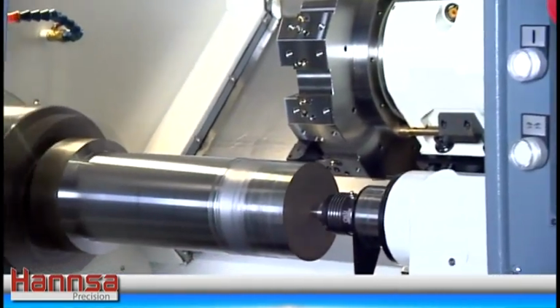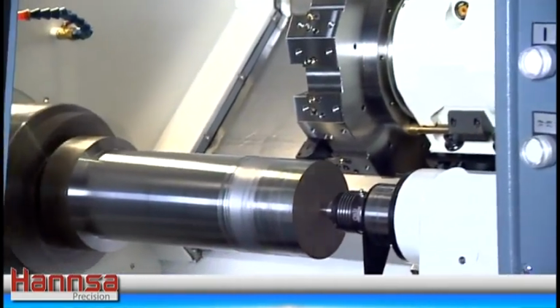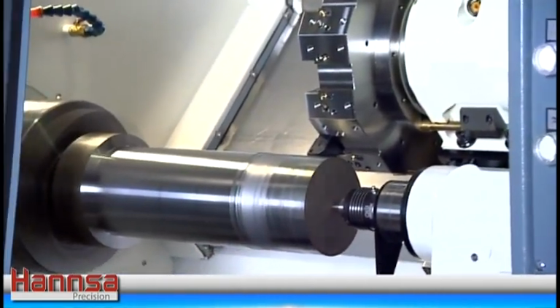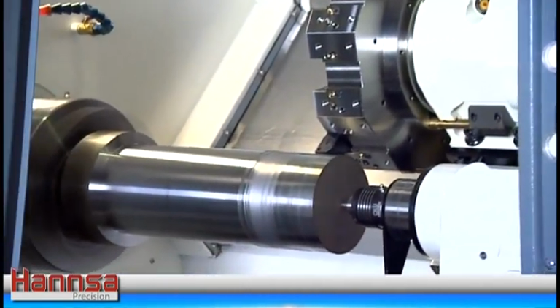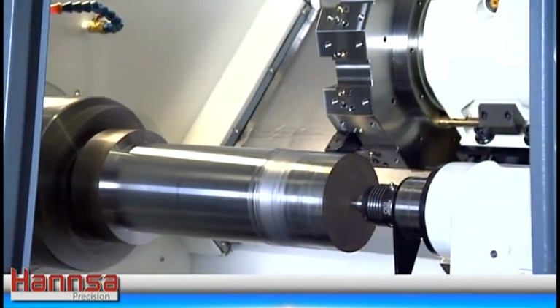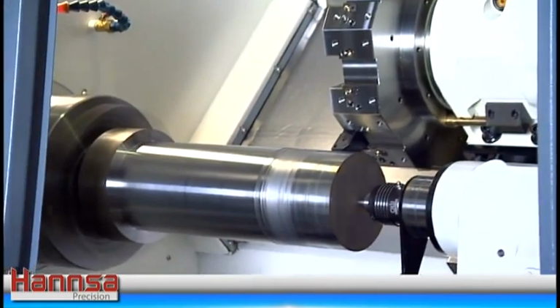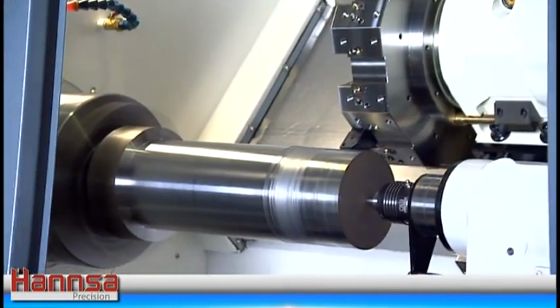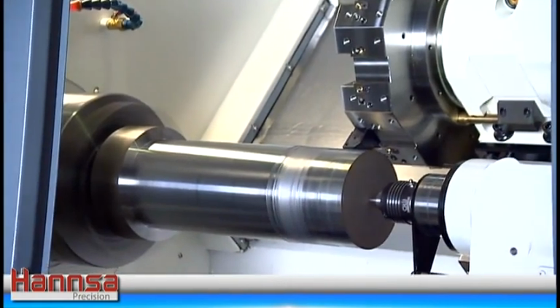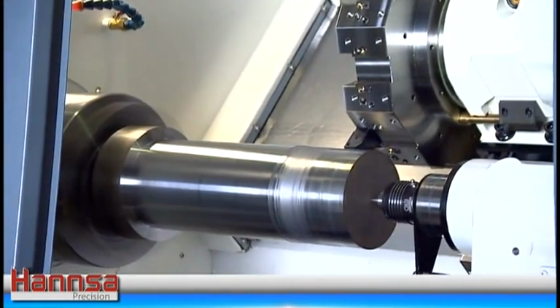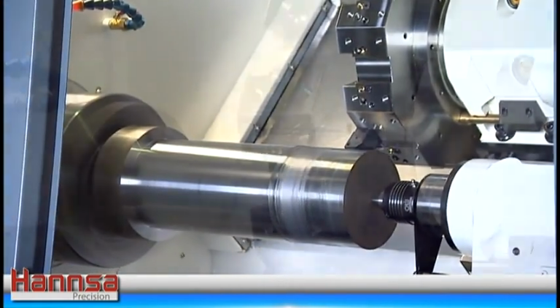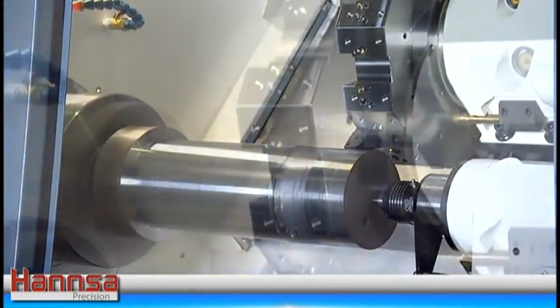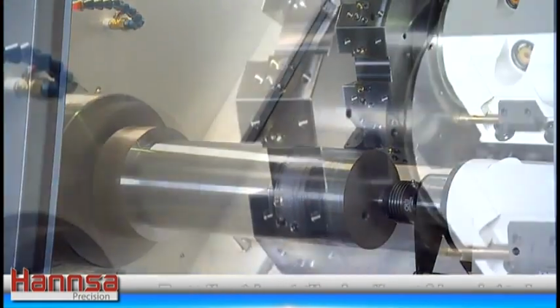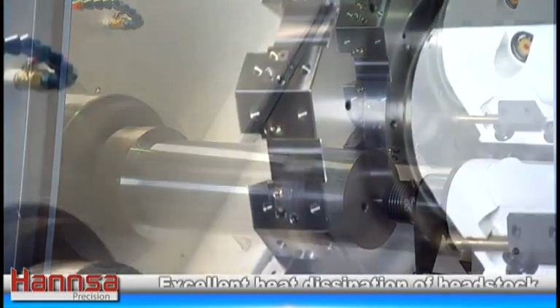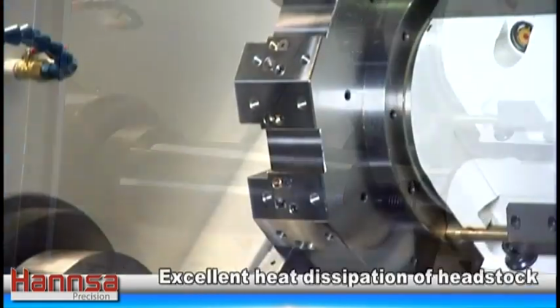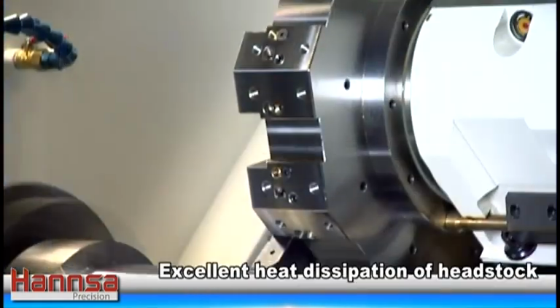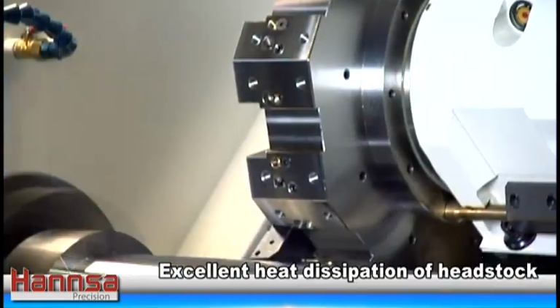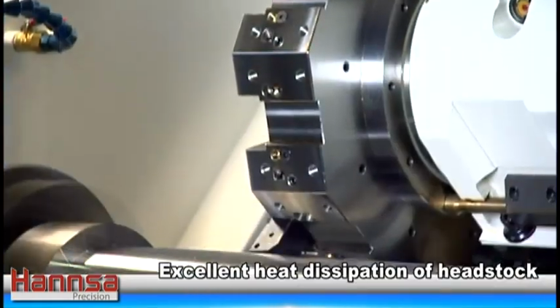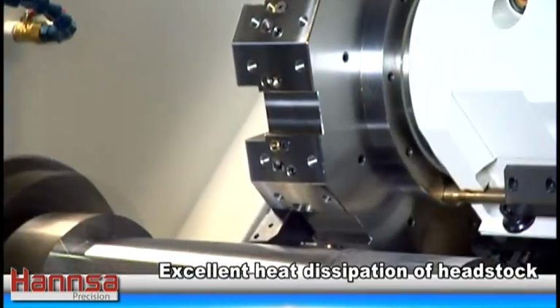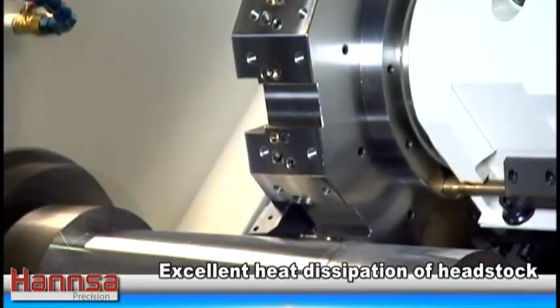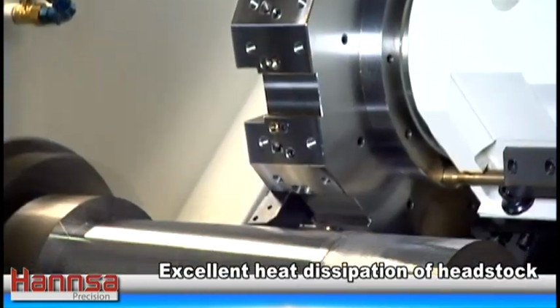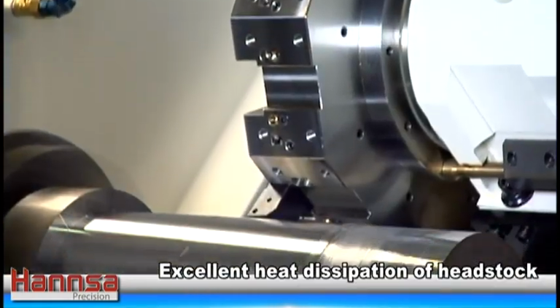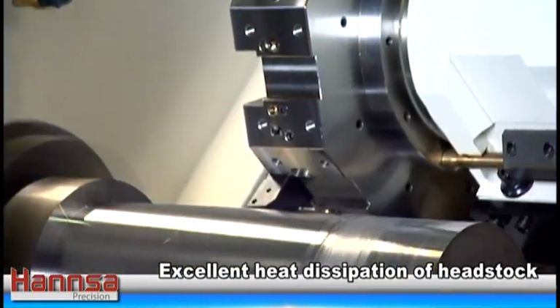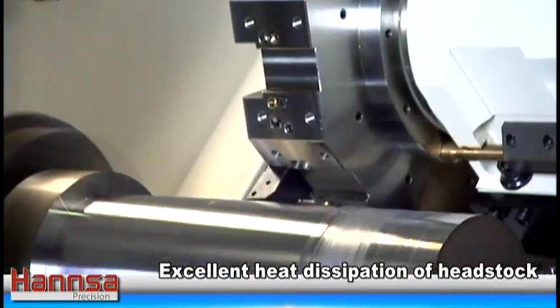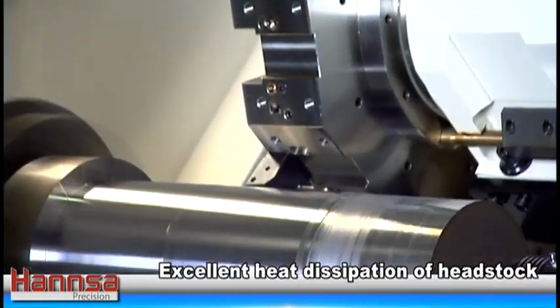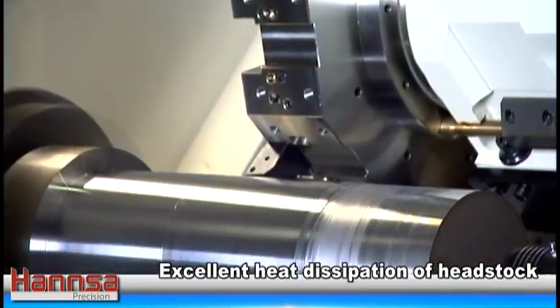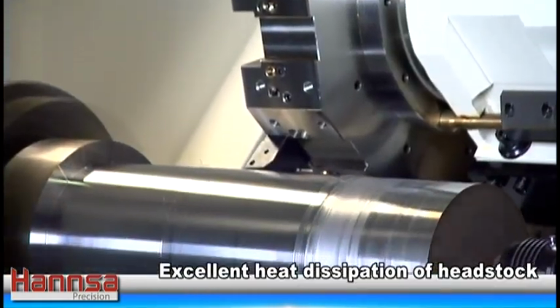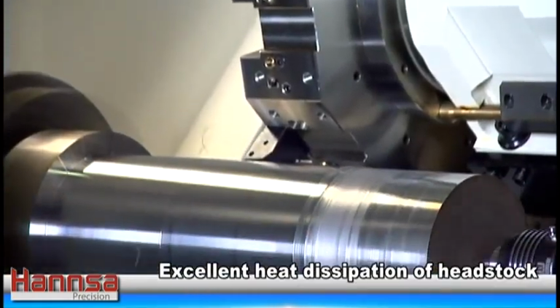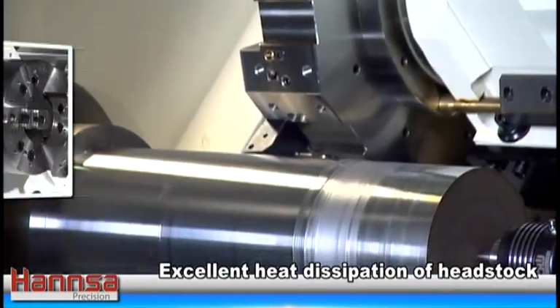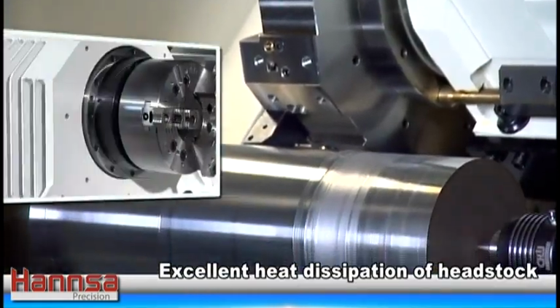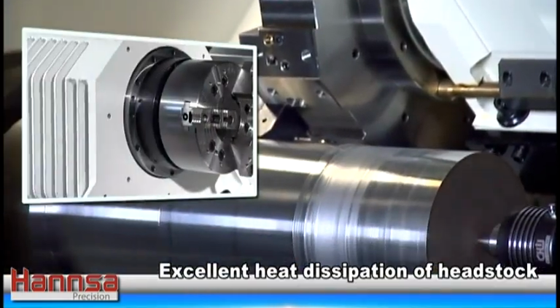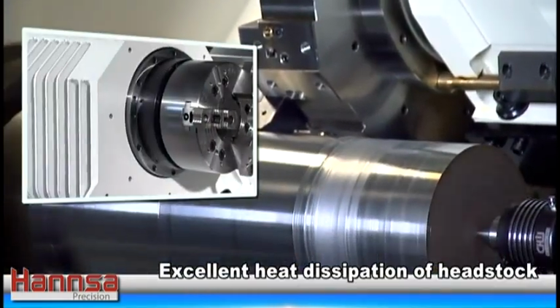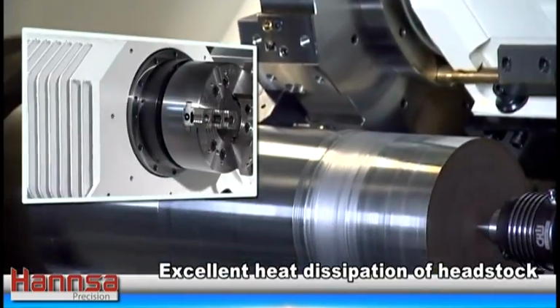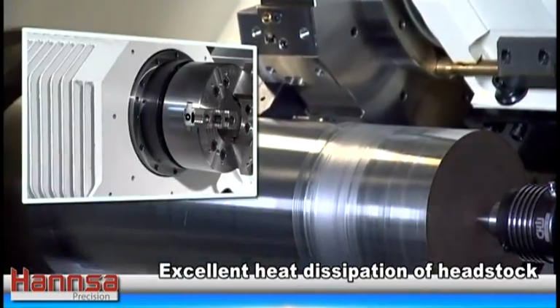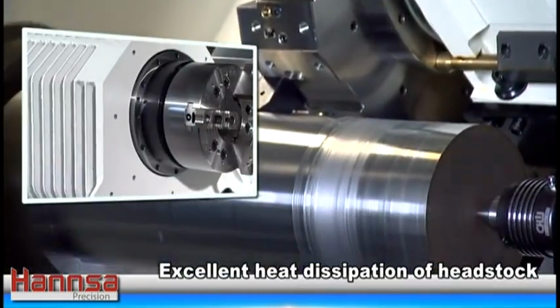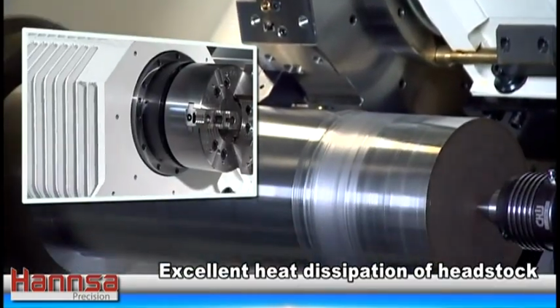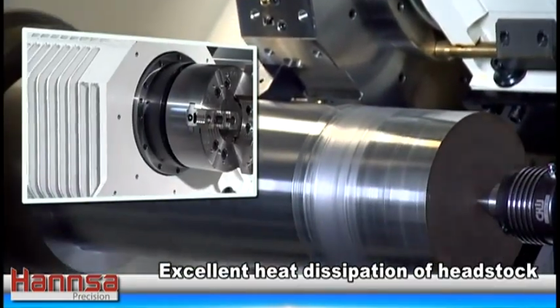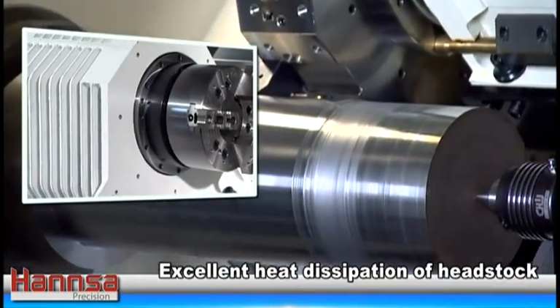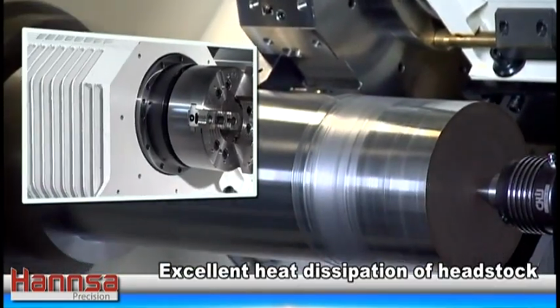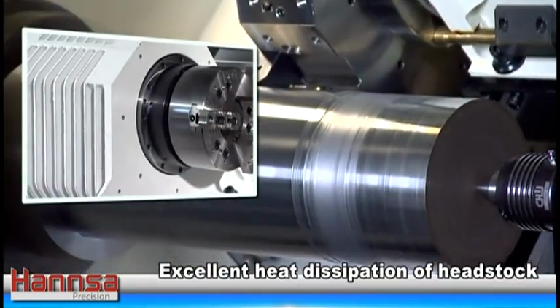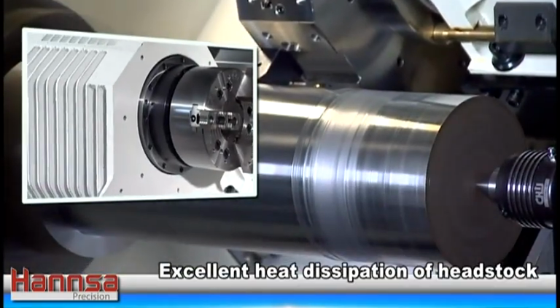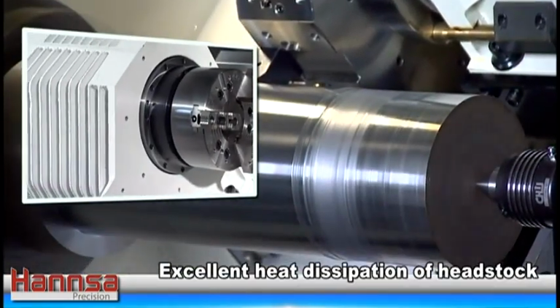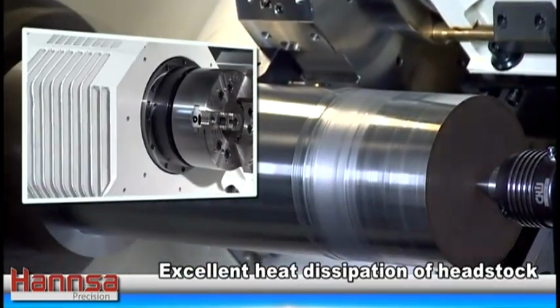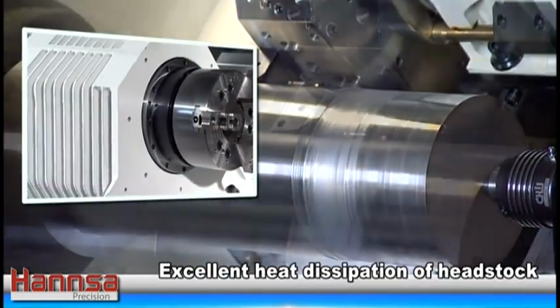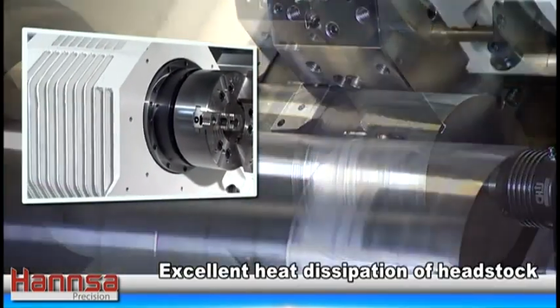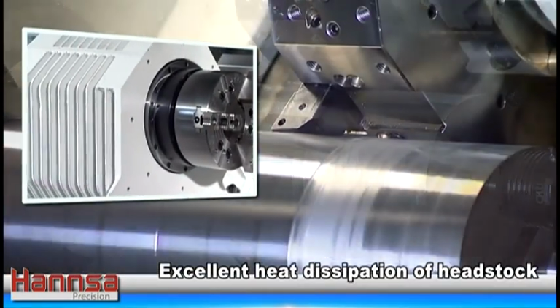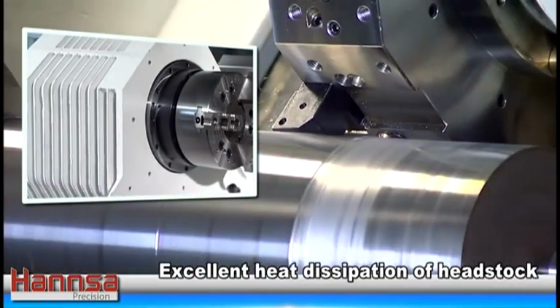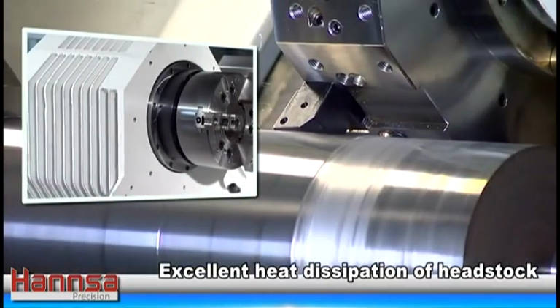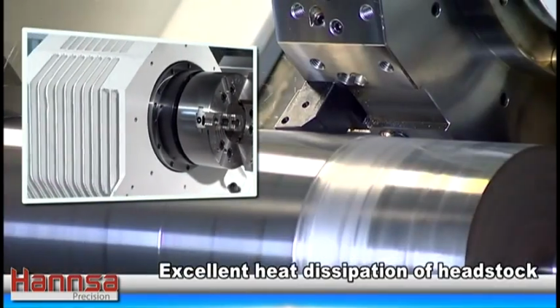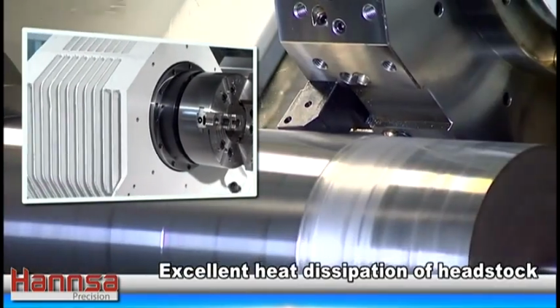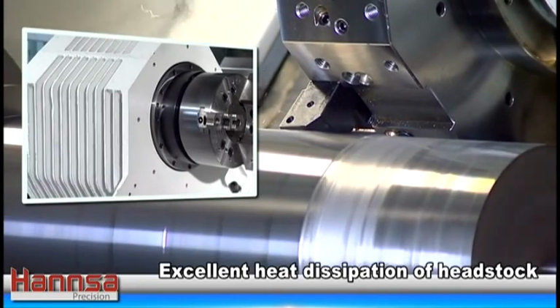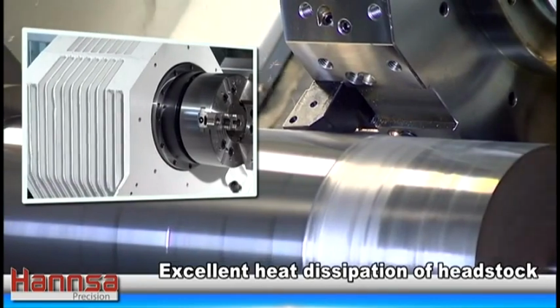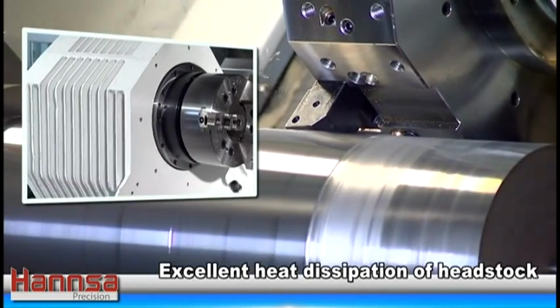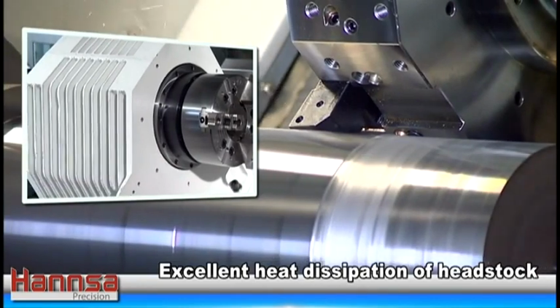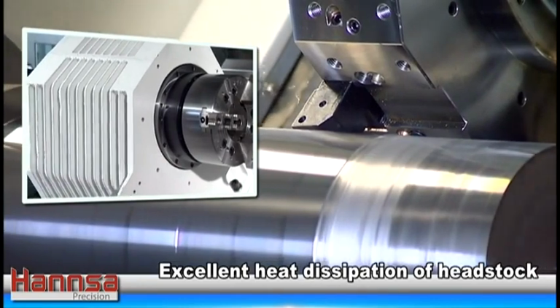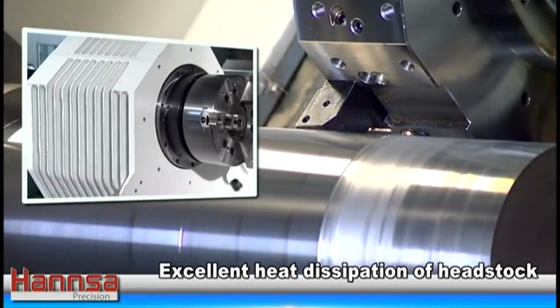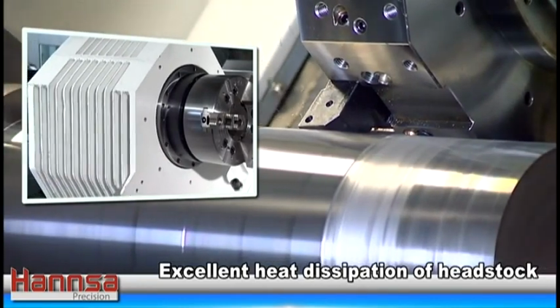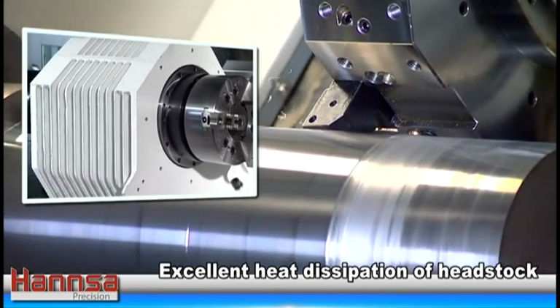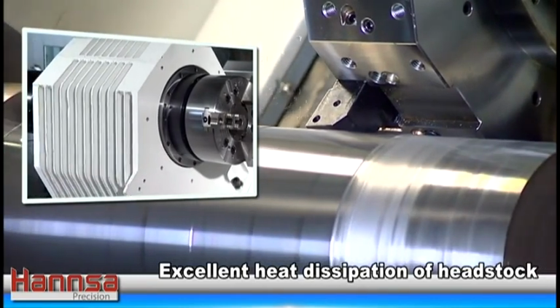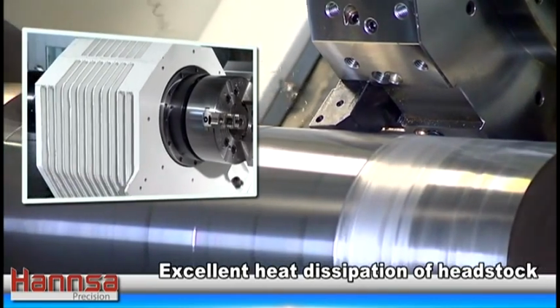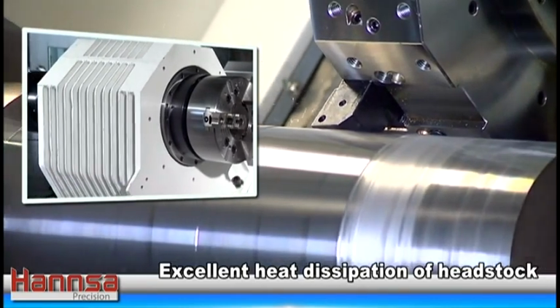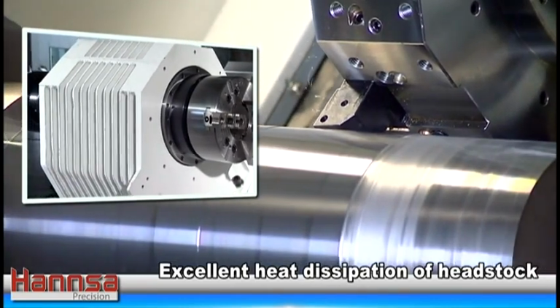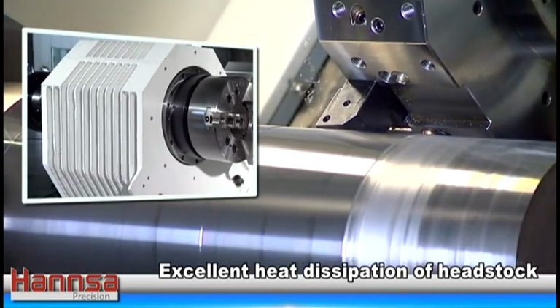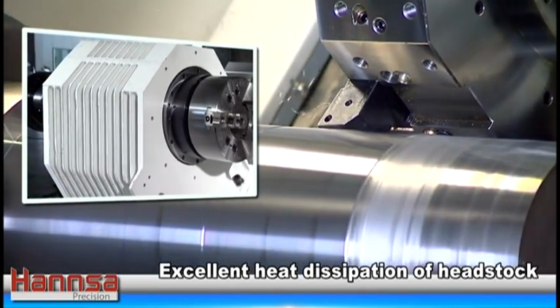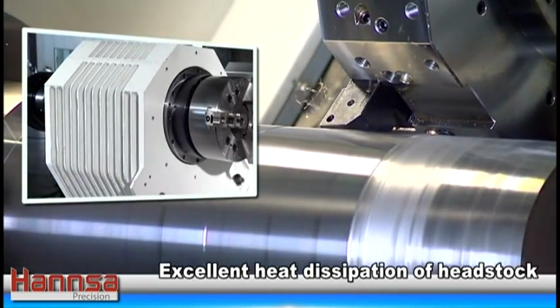The headstock features efficient heat dissipation that helps reduce thermal deformation of the spindle, ensuring smooth surface performance.